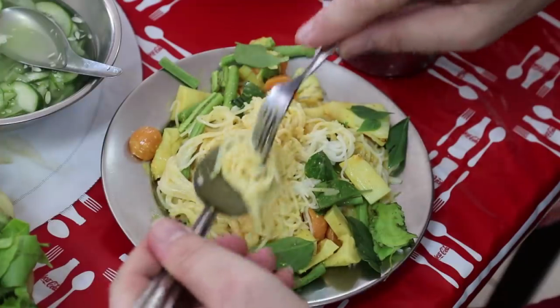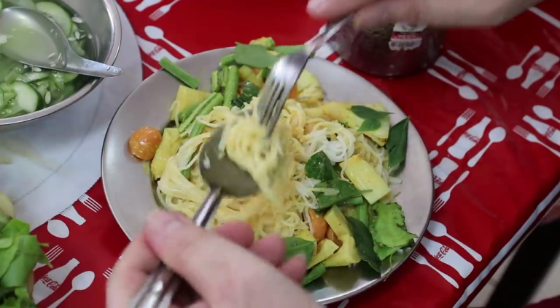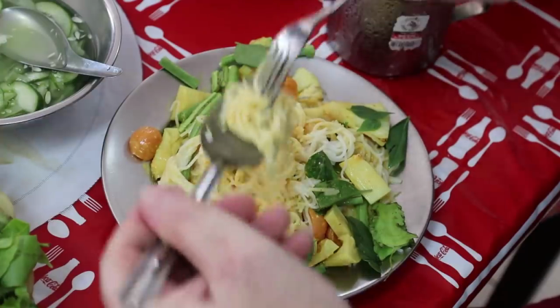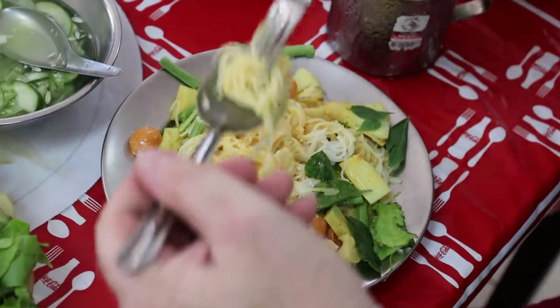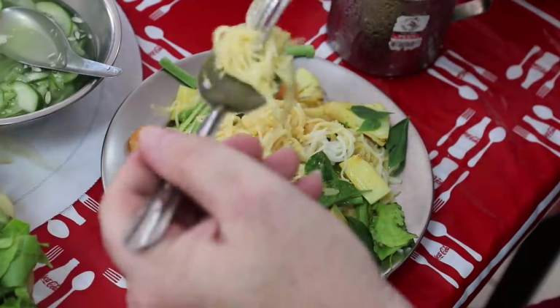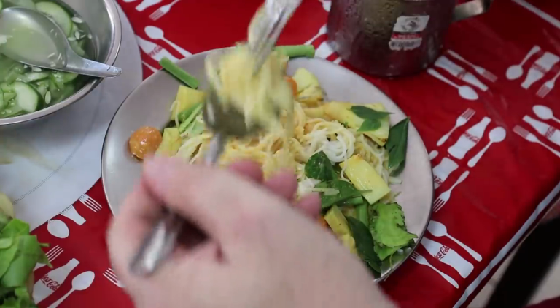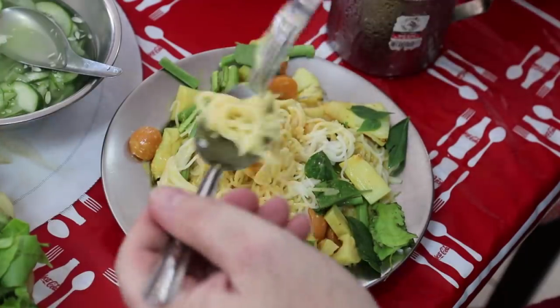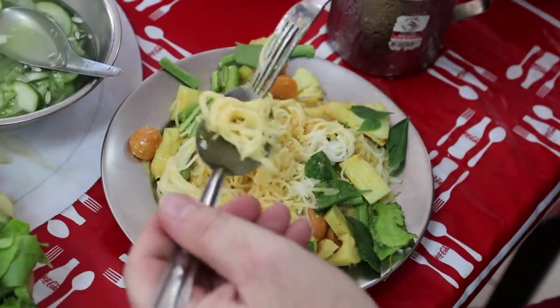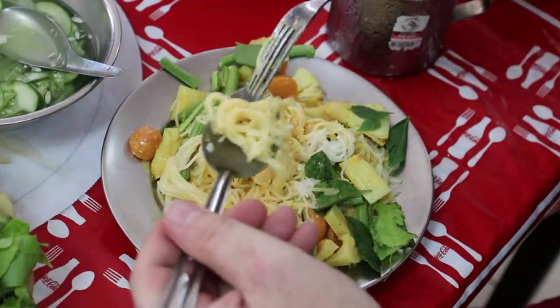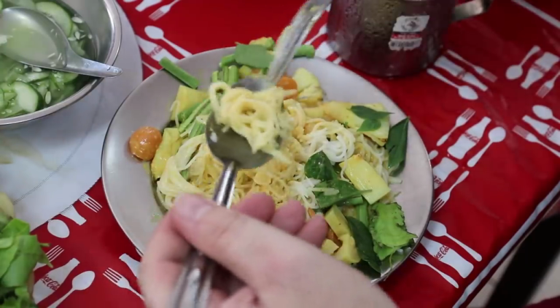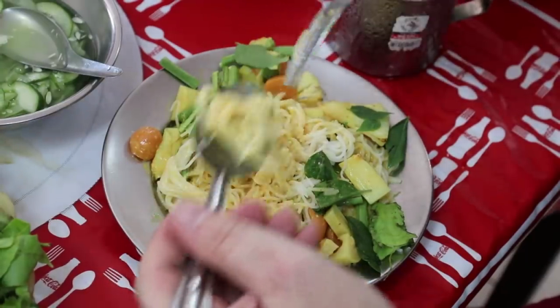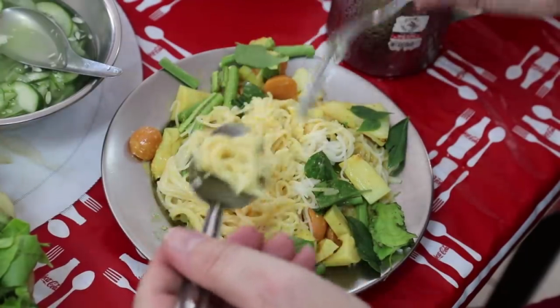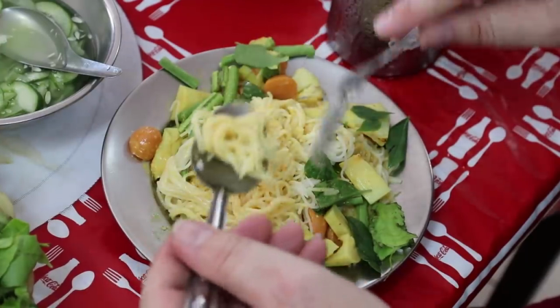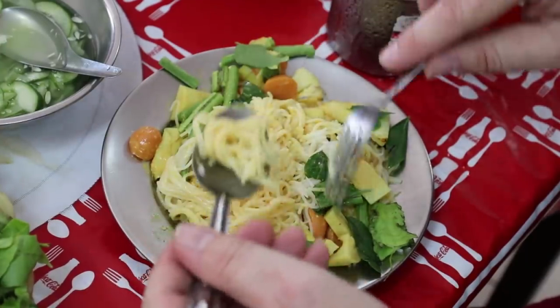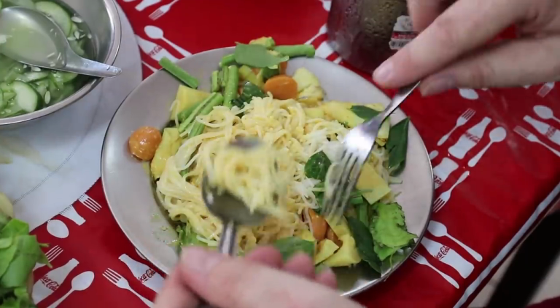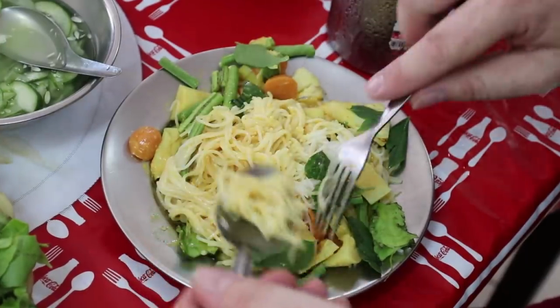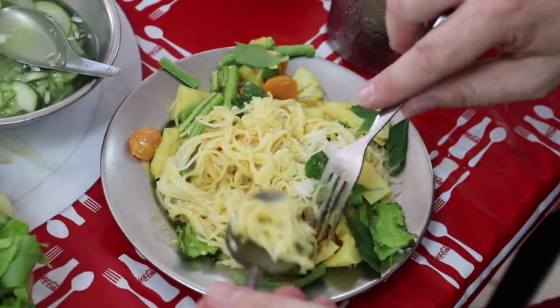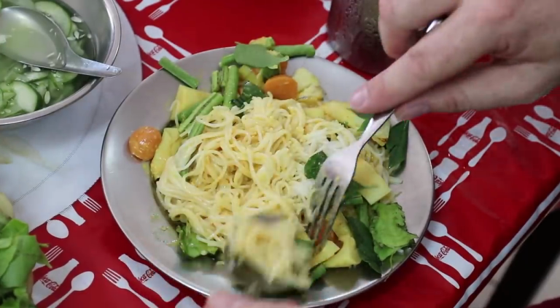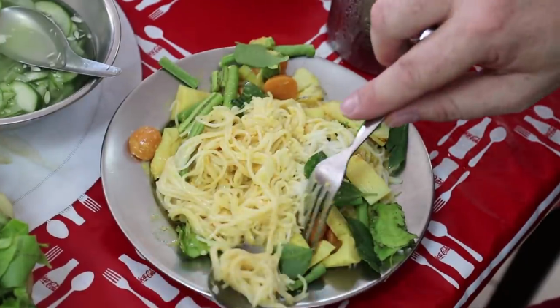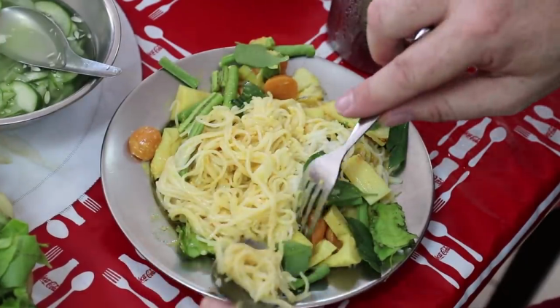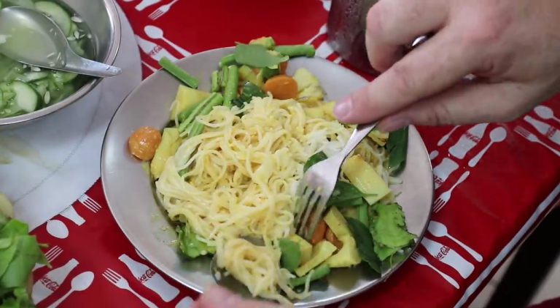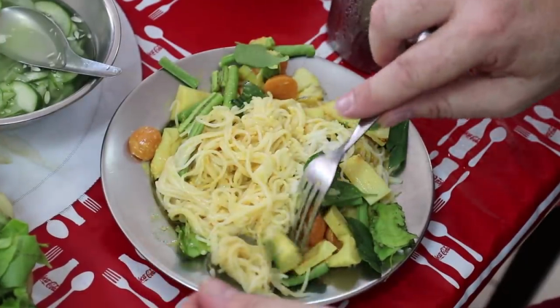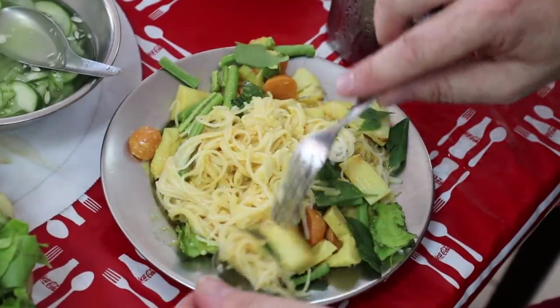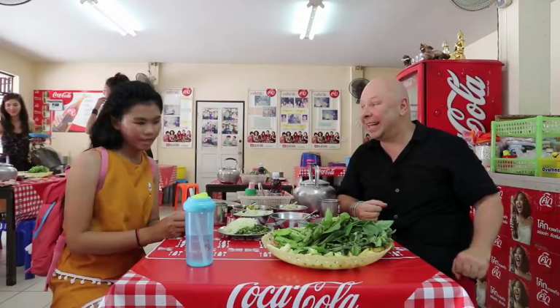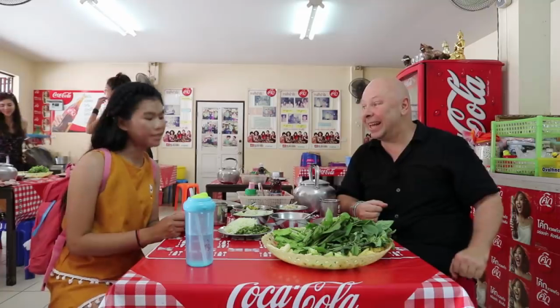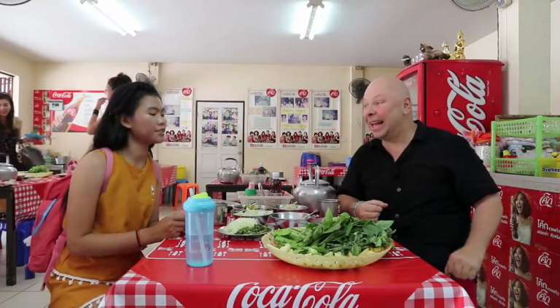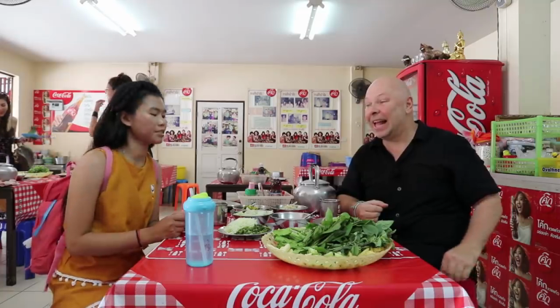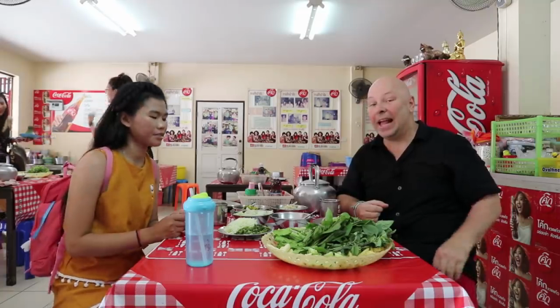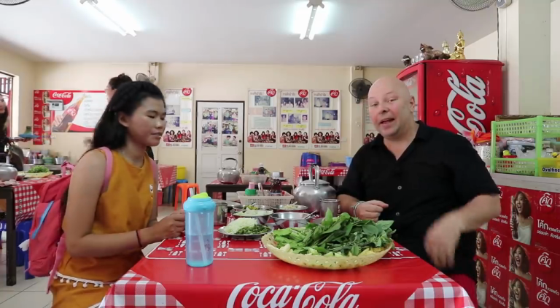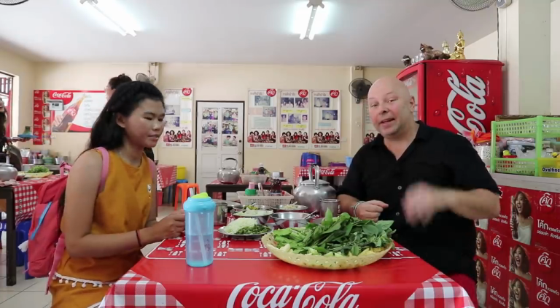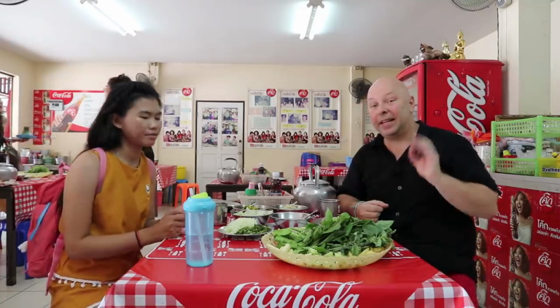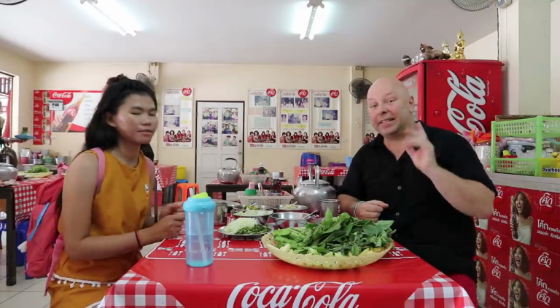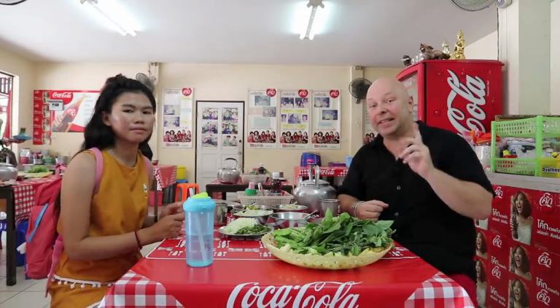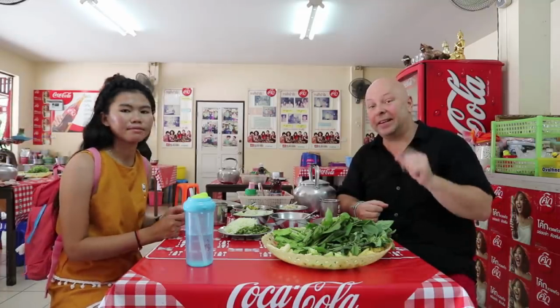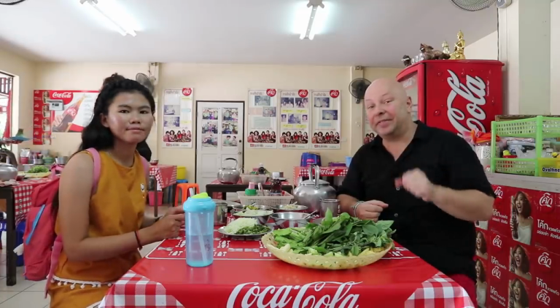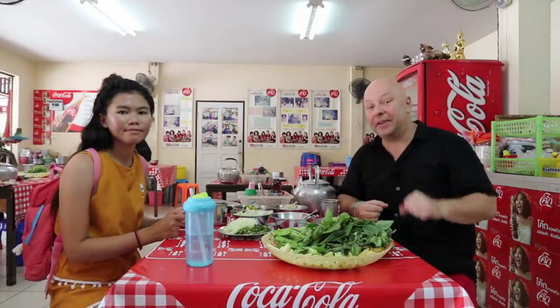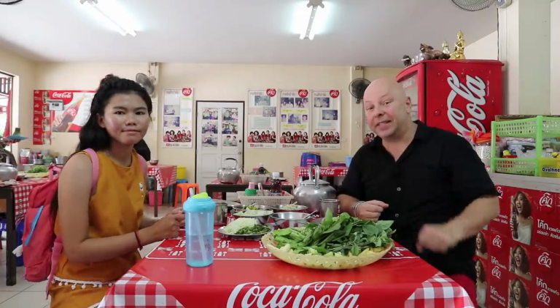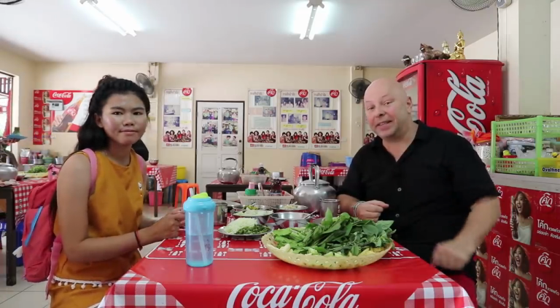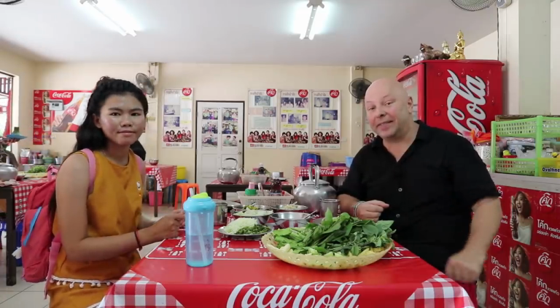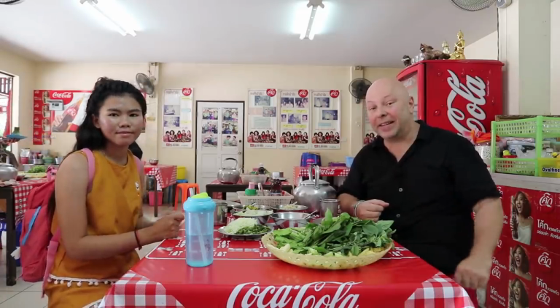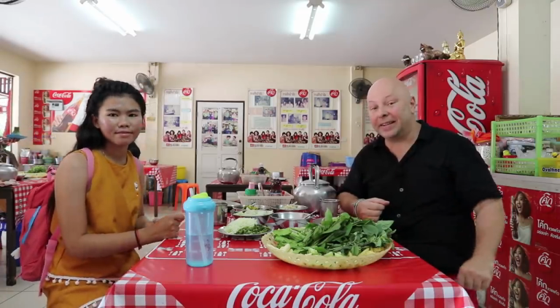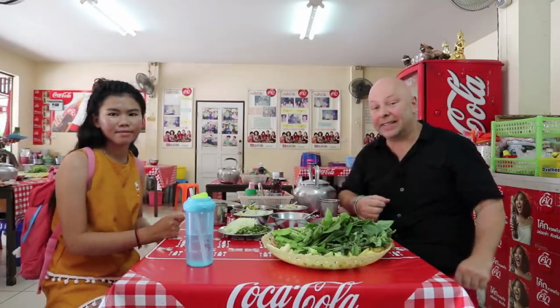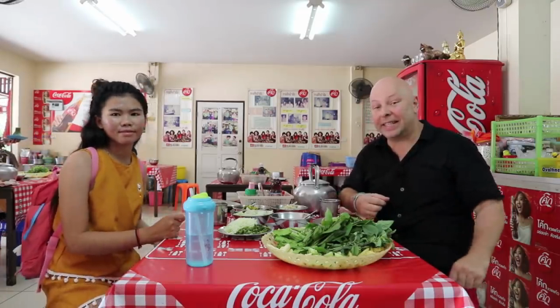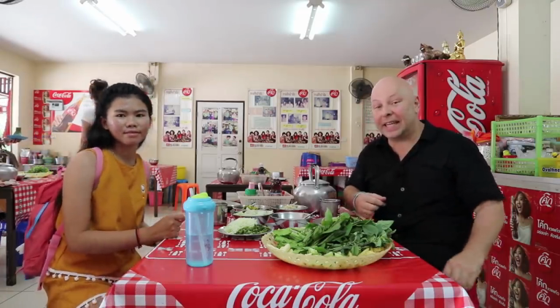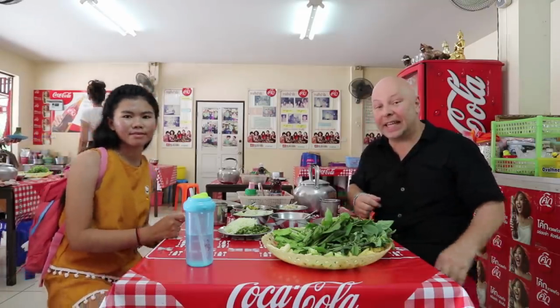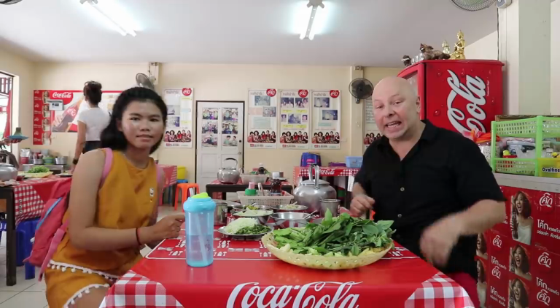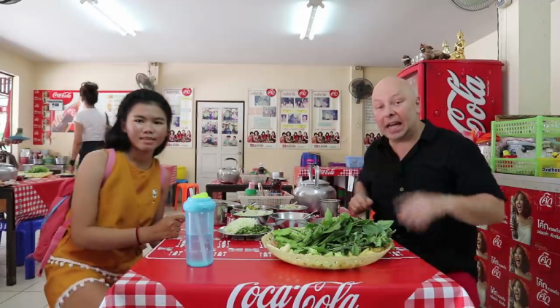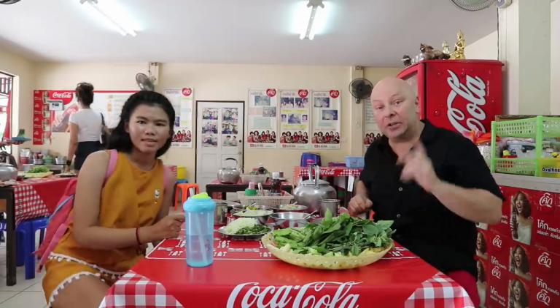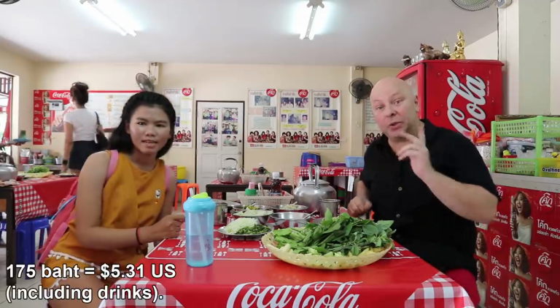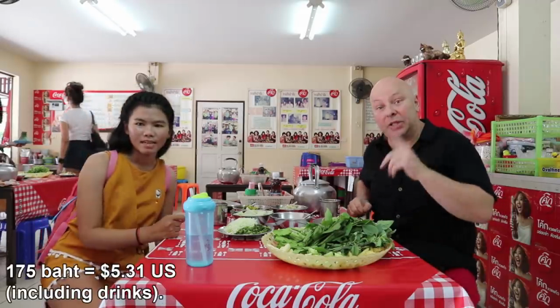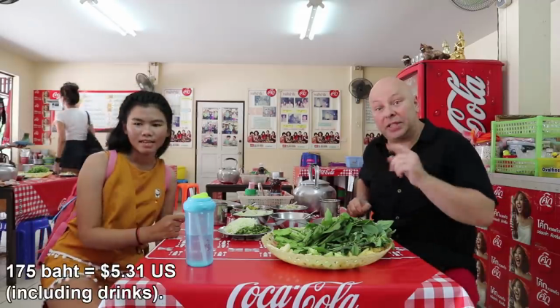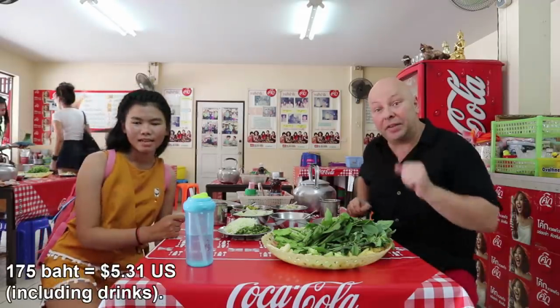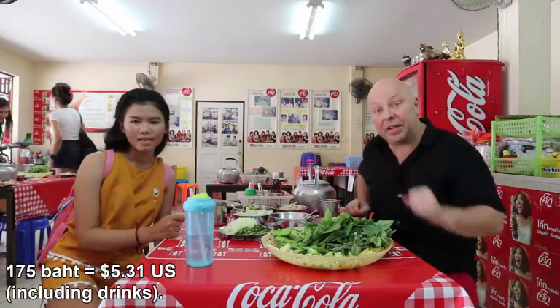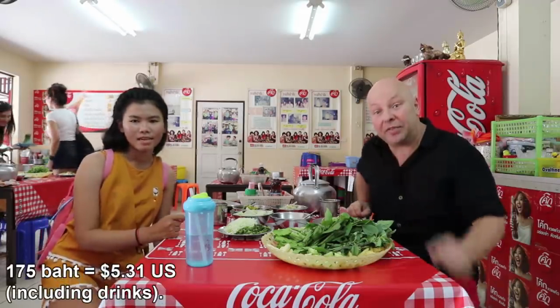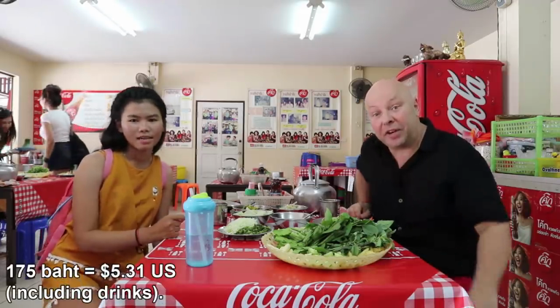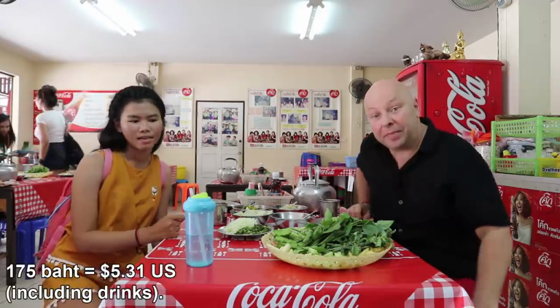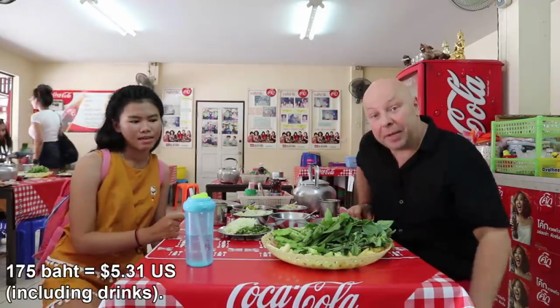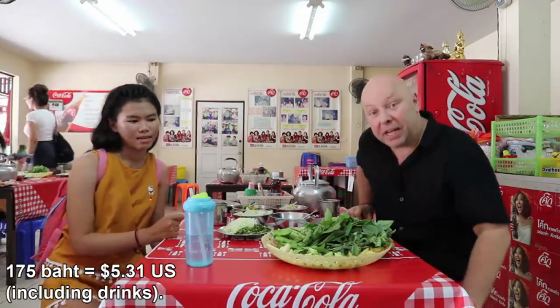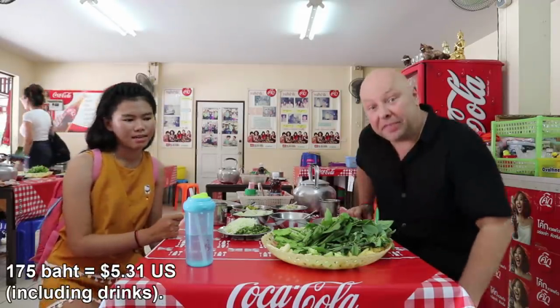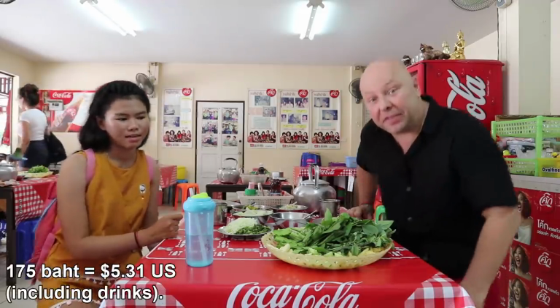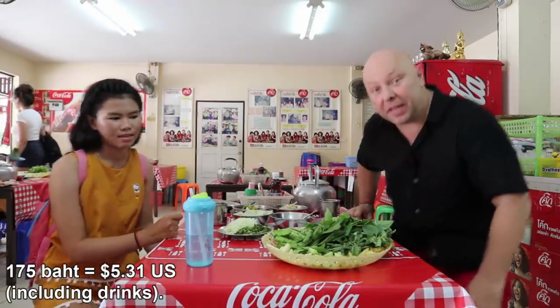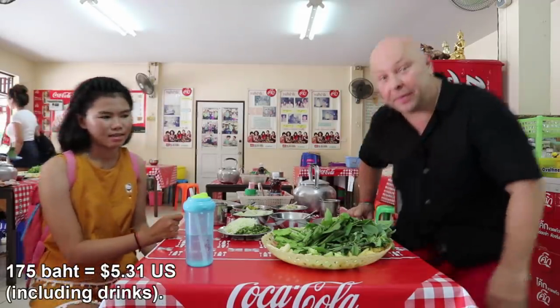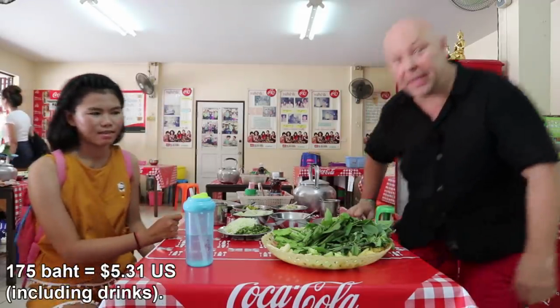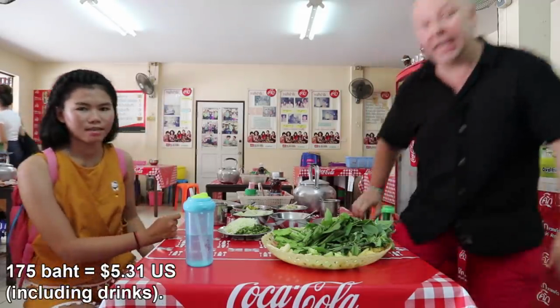Well, that was a really tasty breakfast. Let's go find something else to eat. 175 baht for that one.